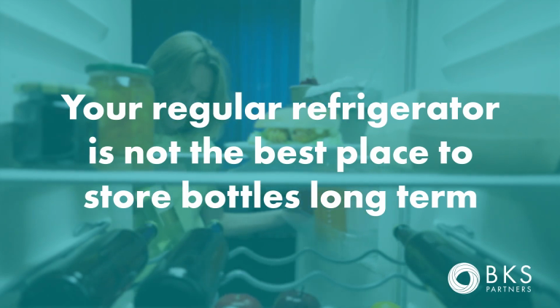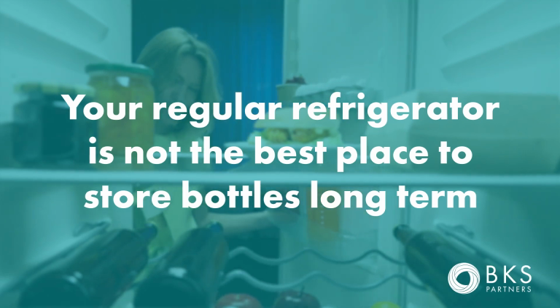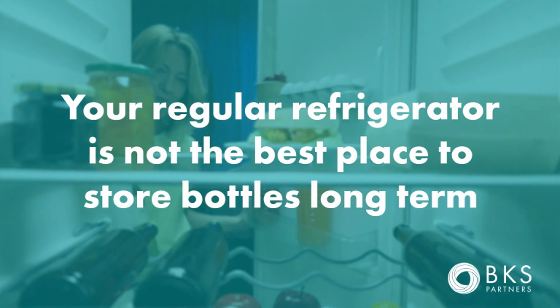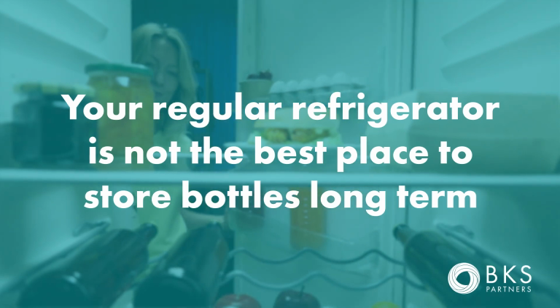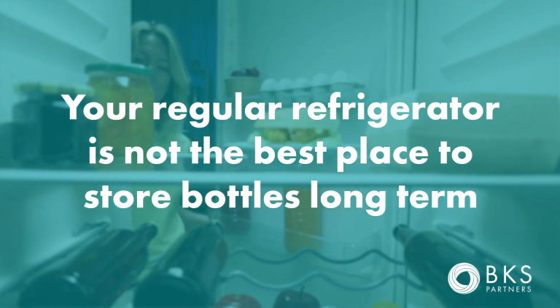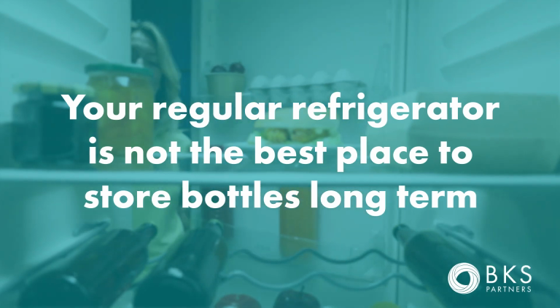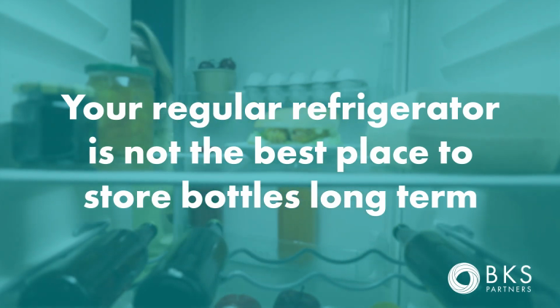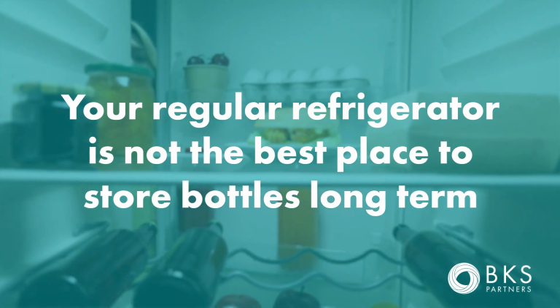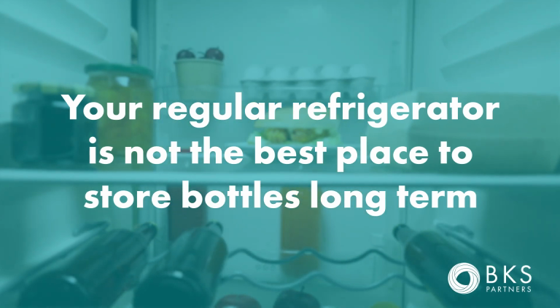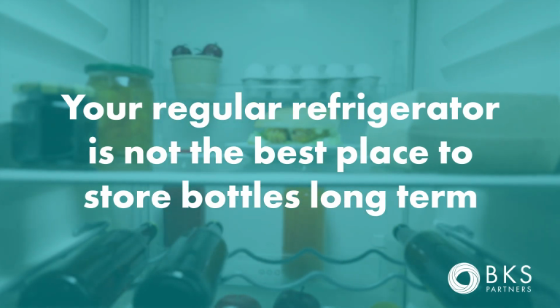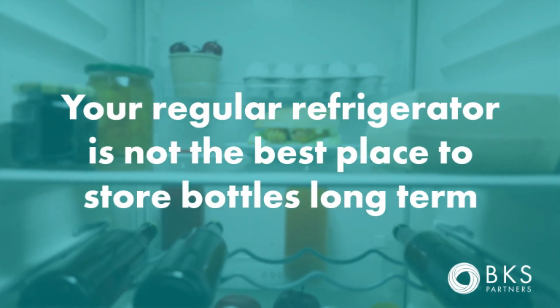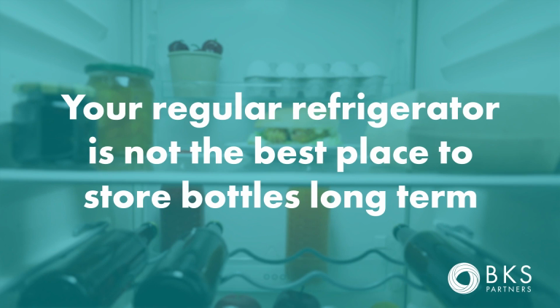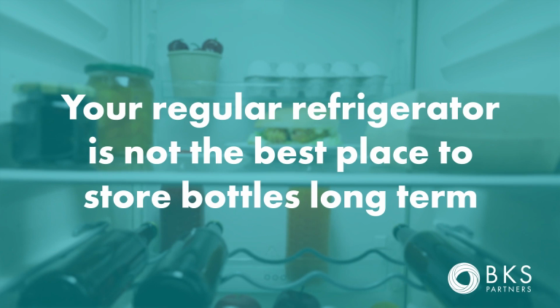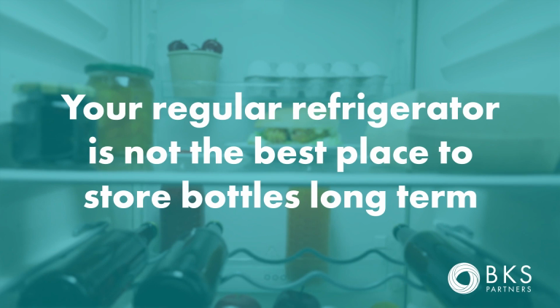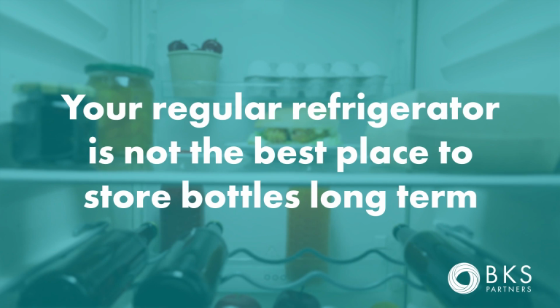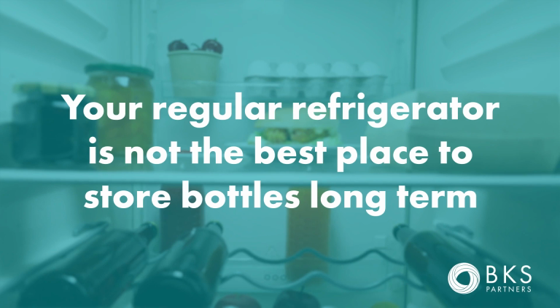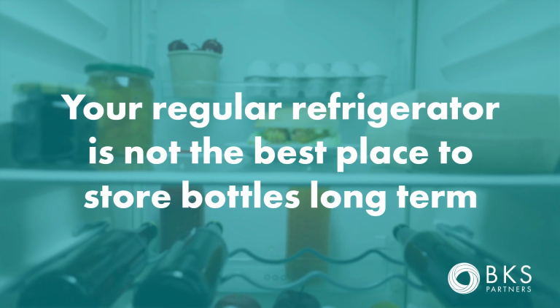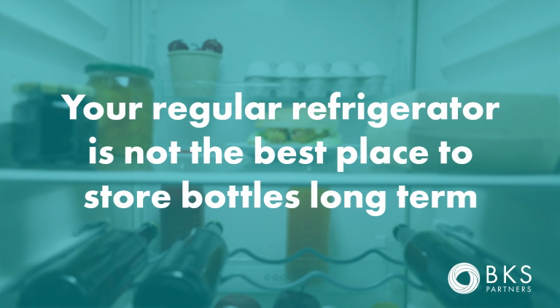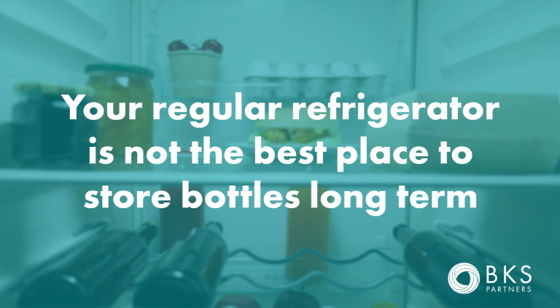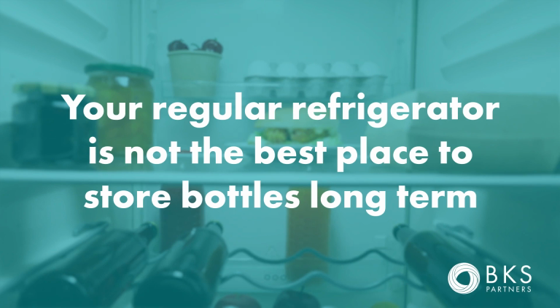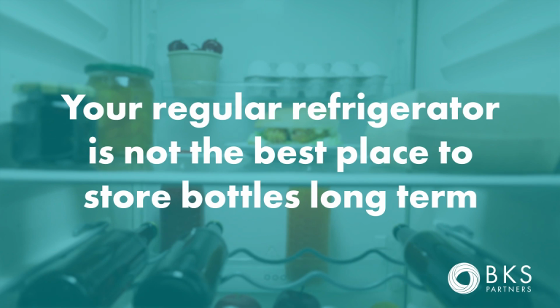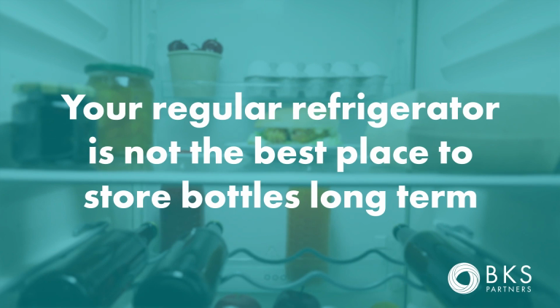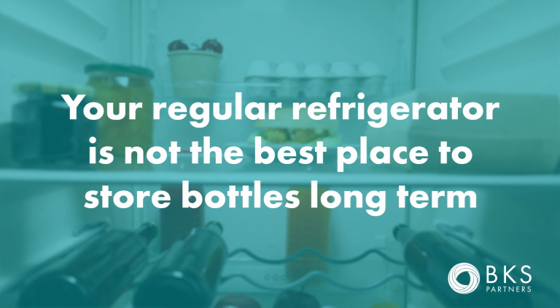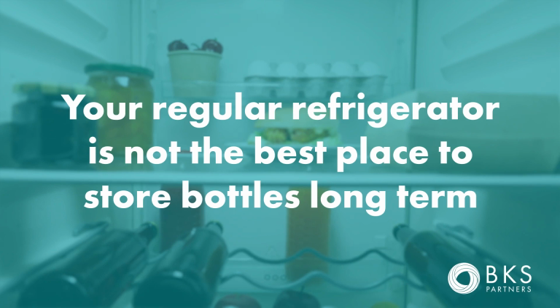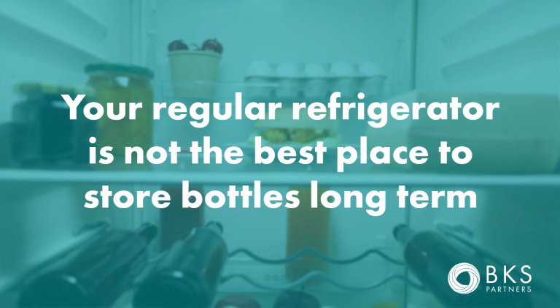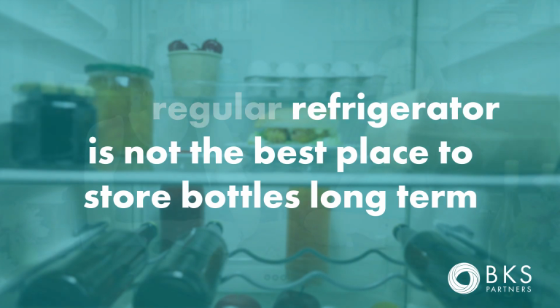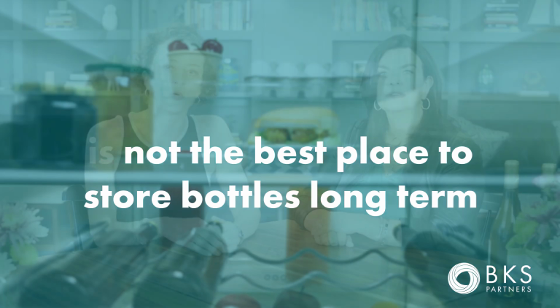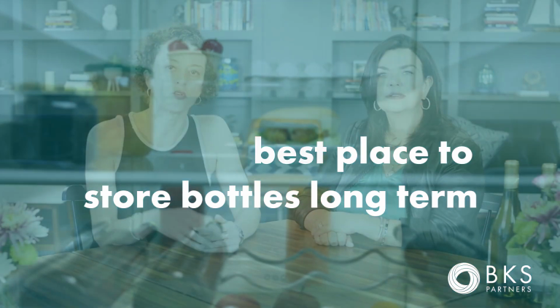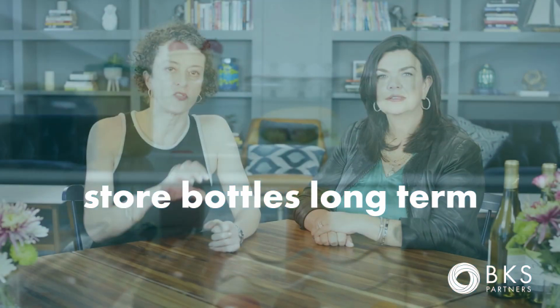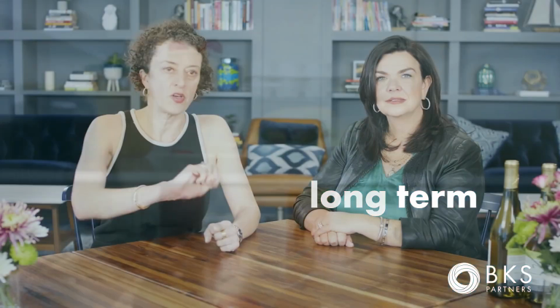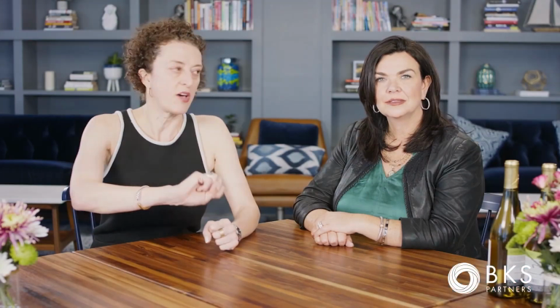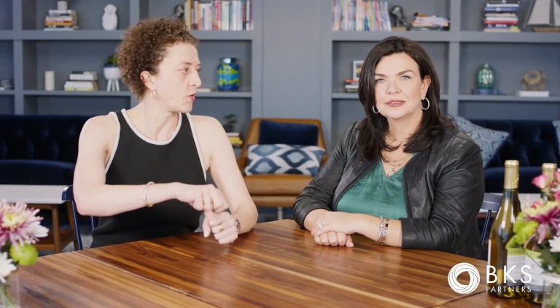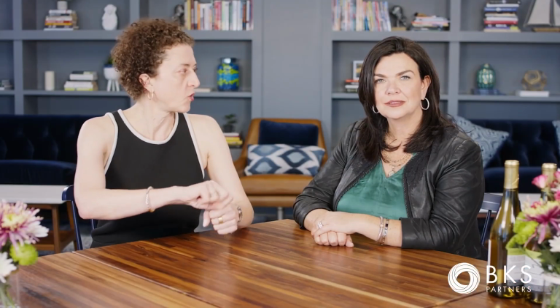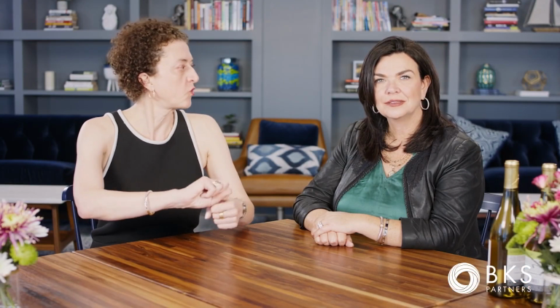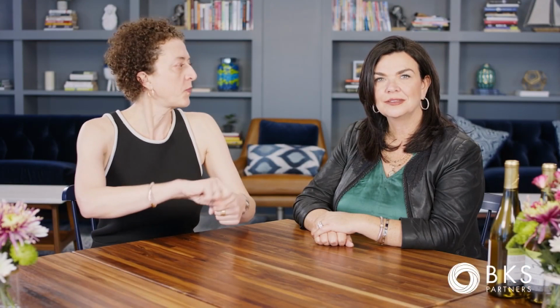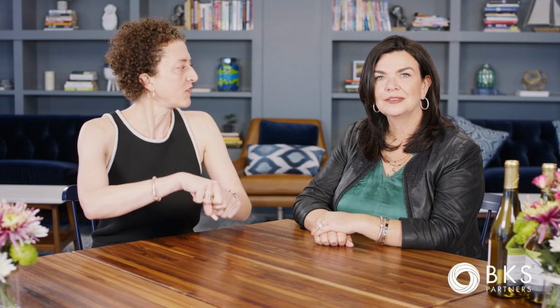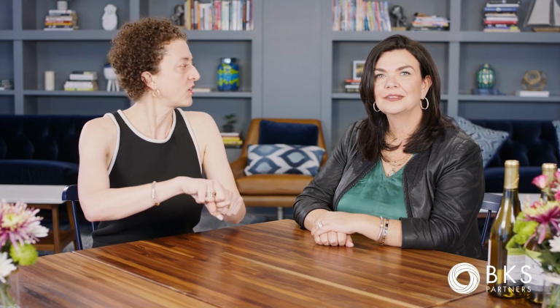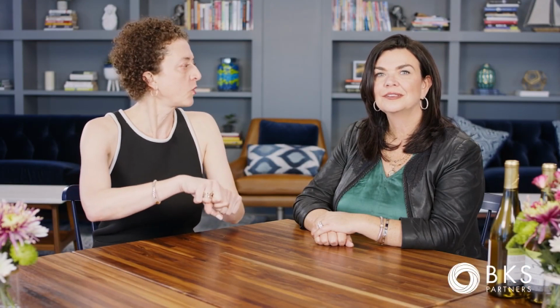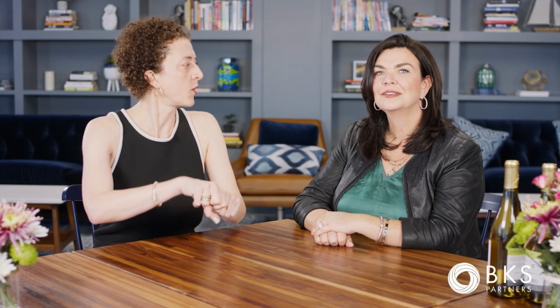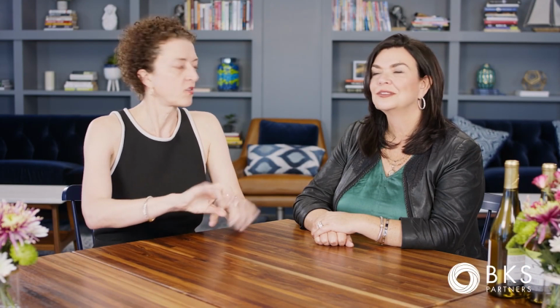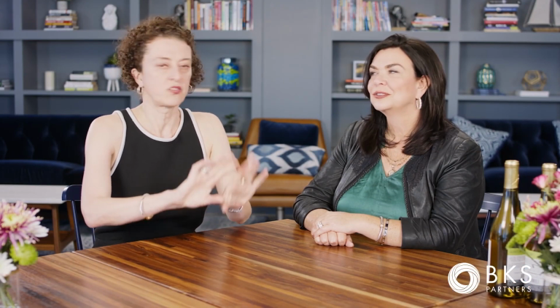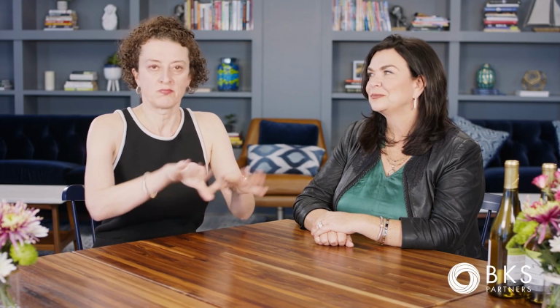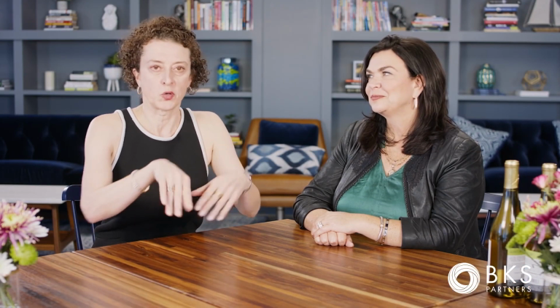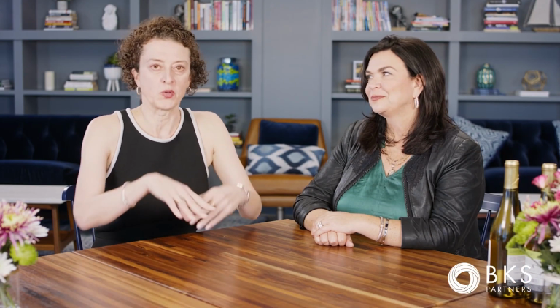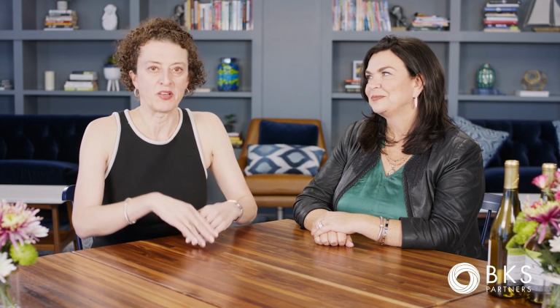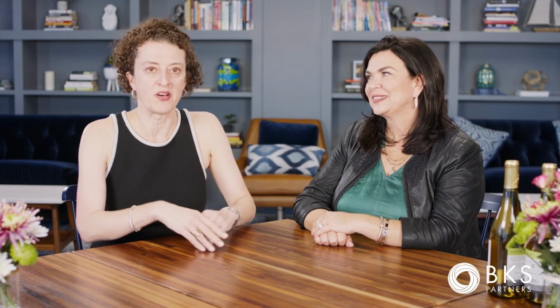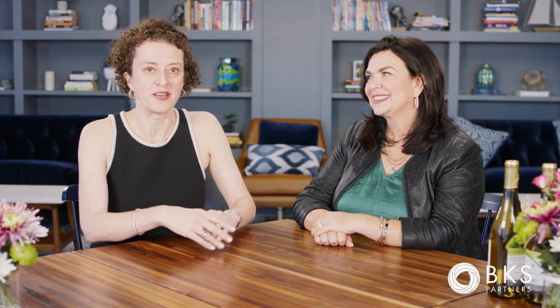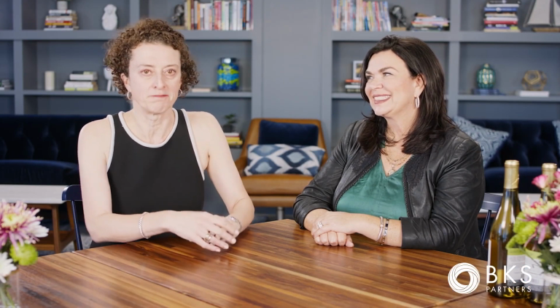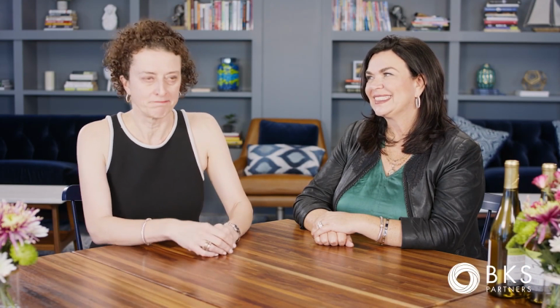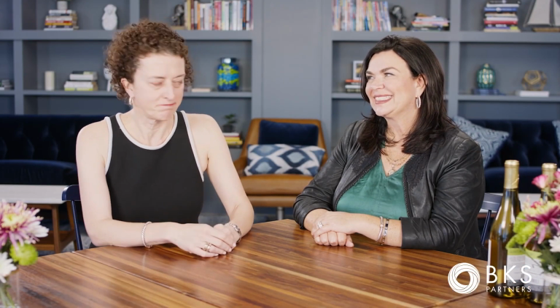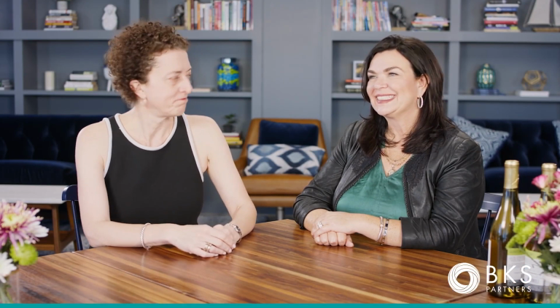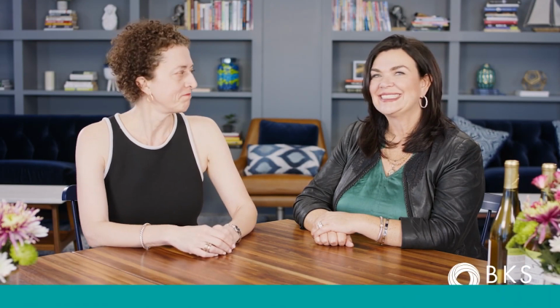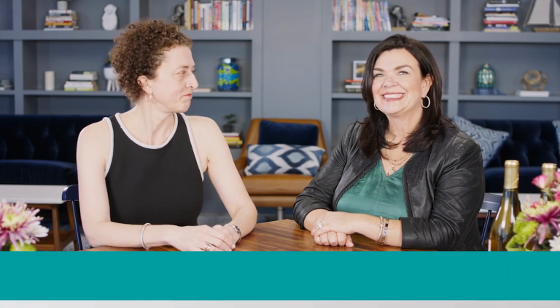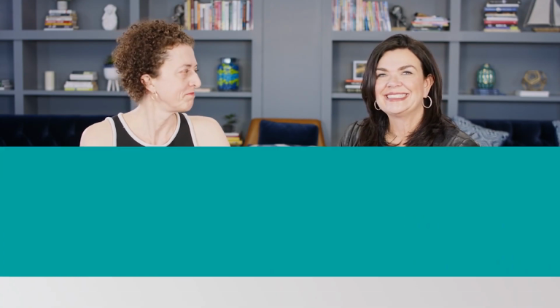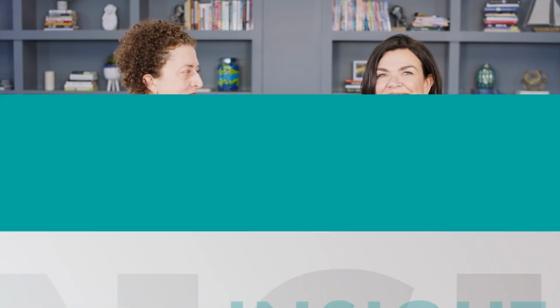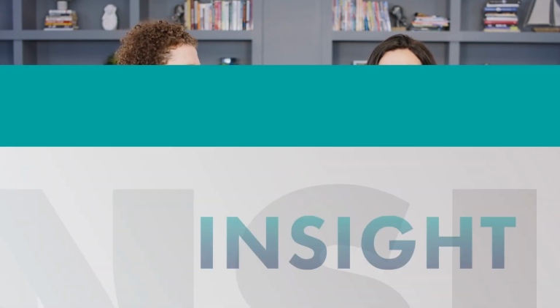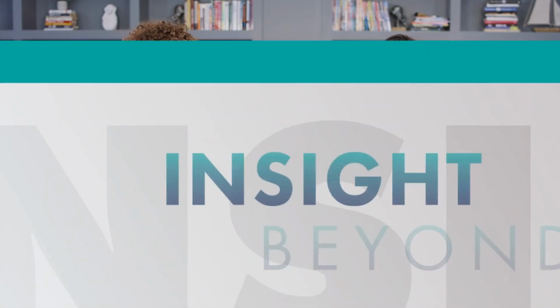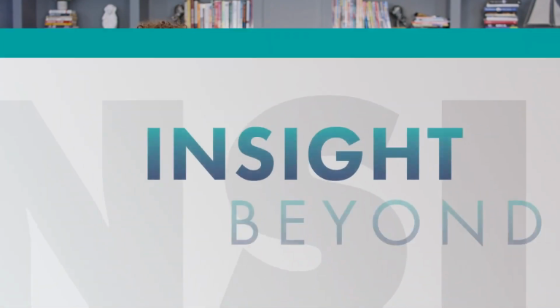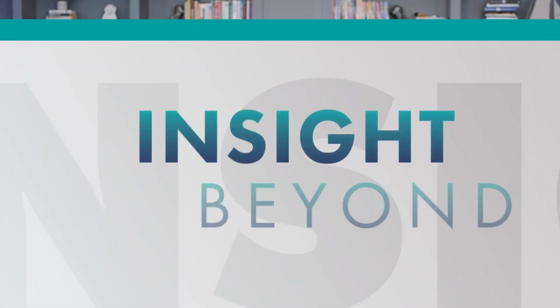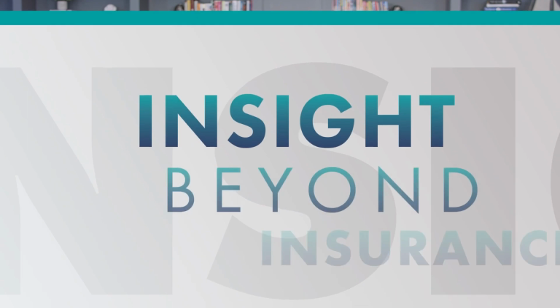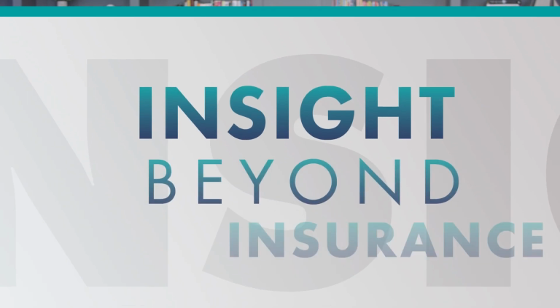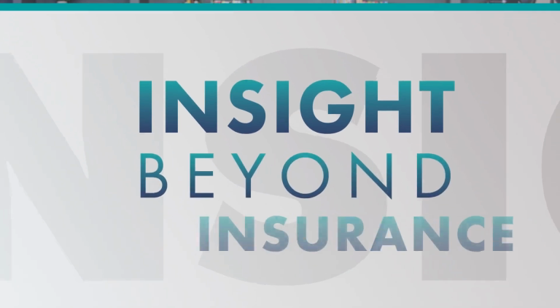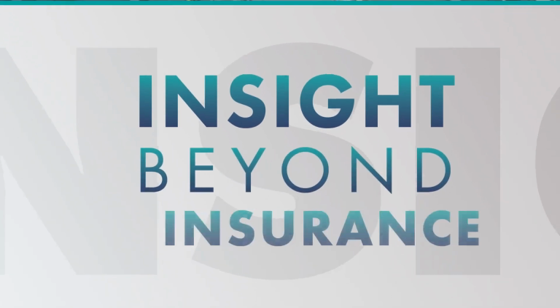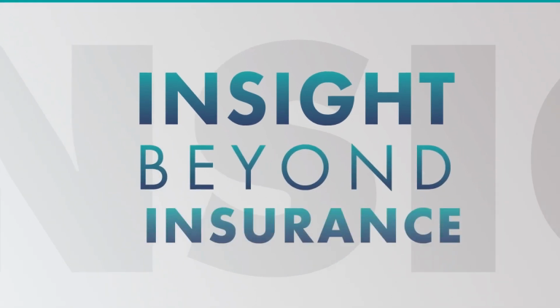Your regular refrigerator is not a good location for long-term wine storage. Despite being cold, it has very low humidity, which puts the cork at risk for drying out. Of course, if you have one of those plastic corks, that's totally fine.